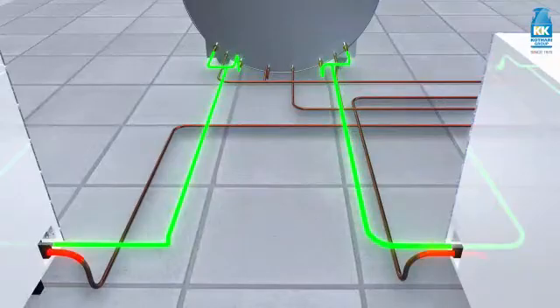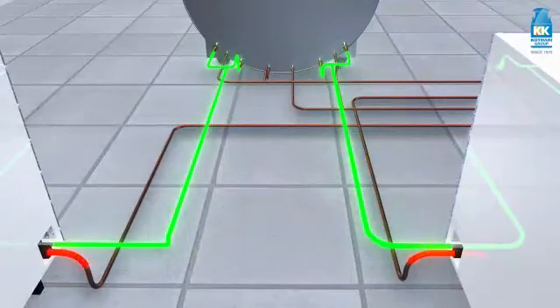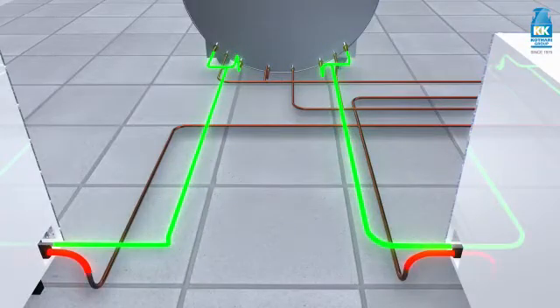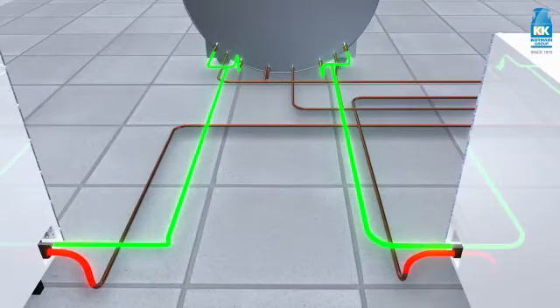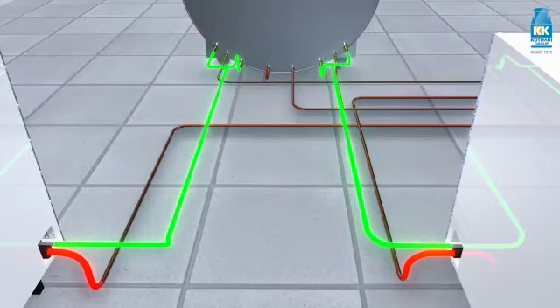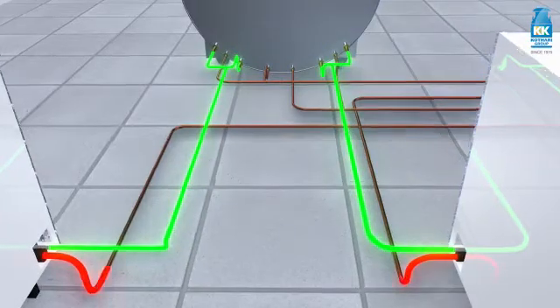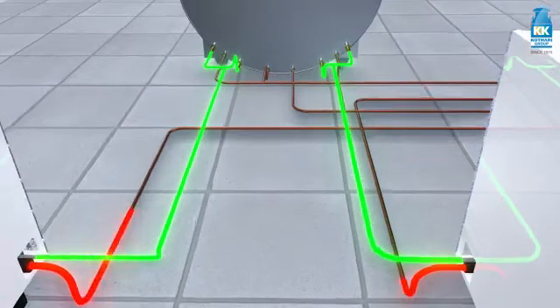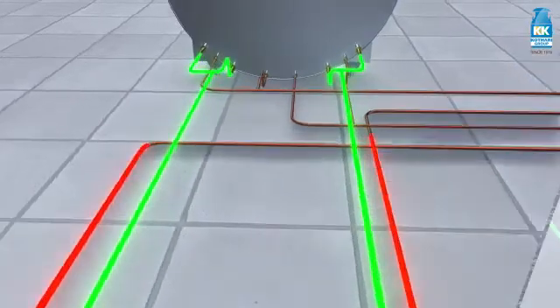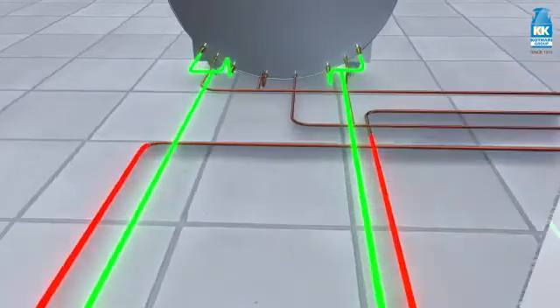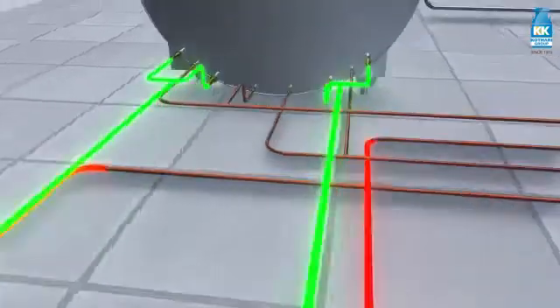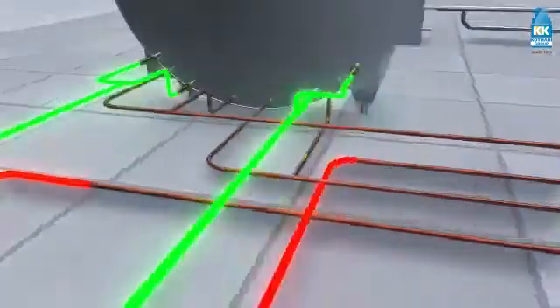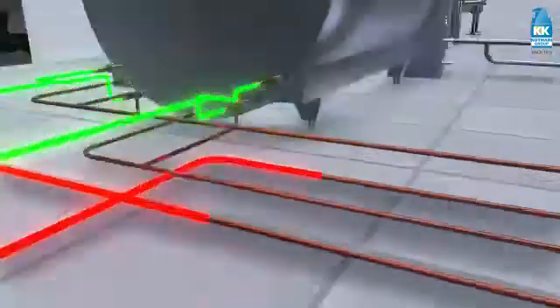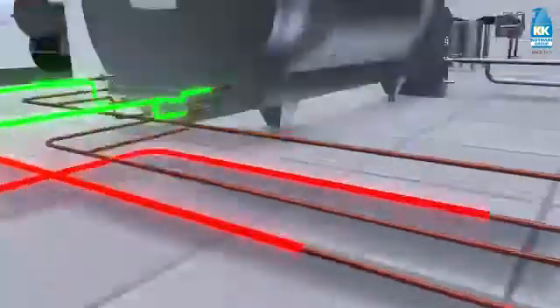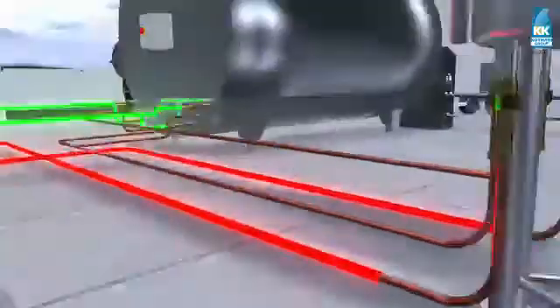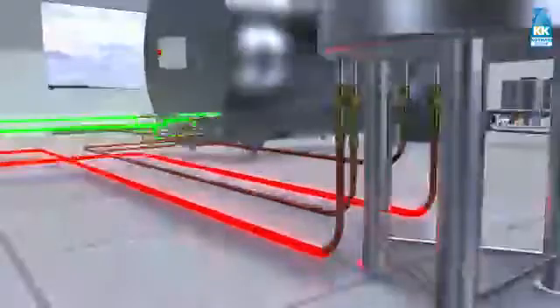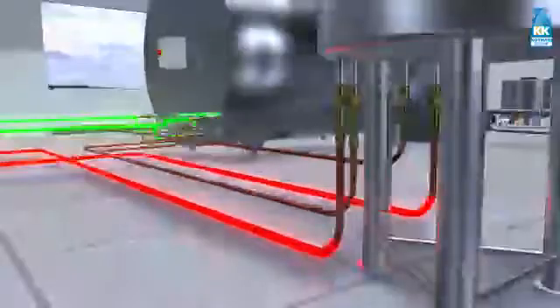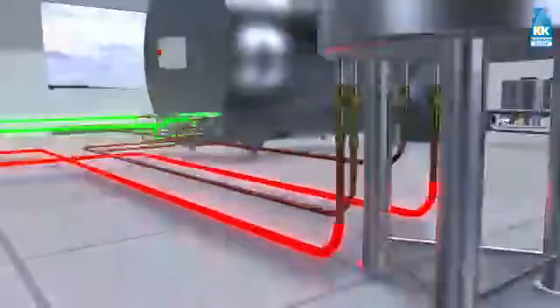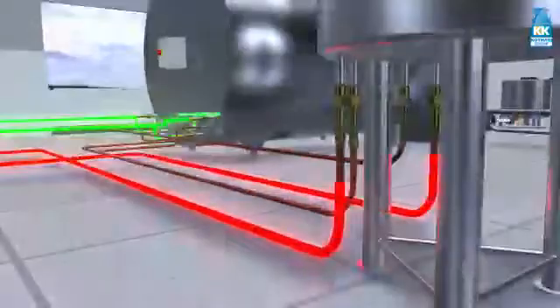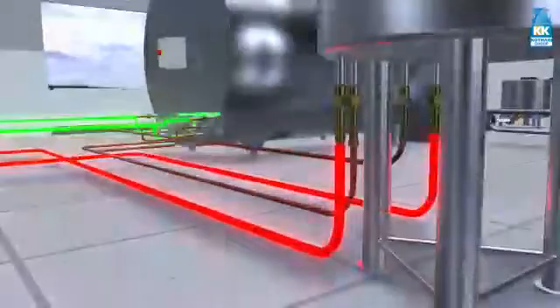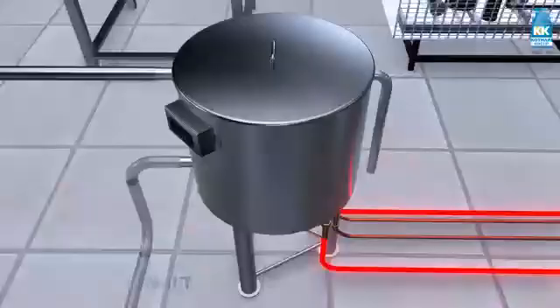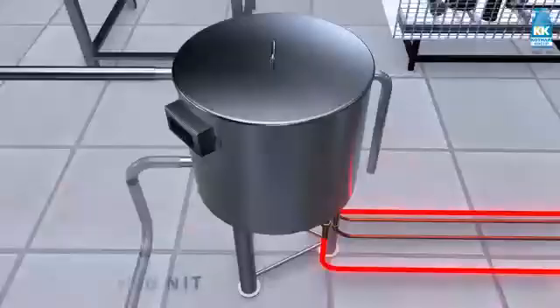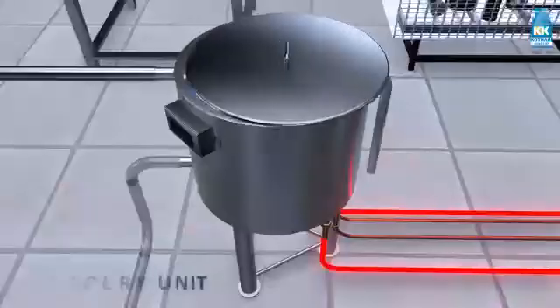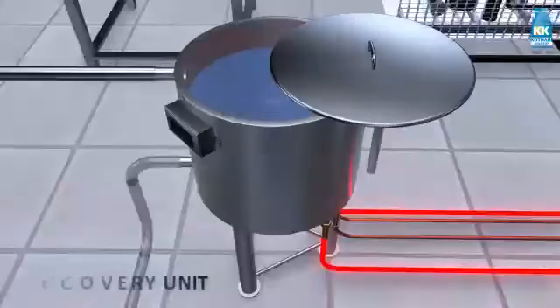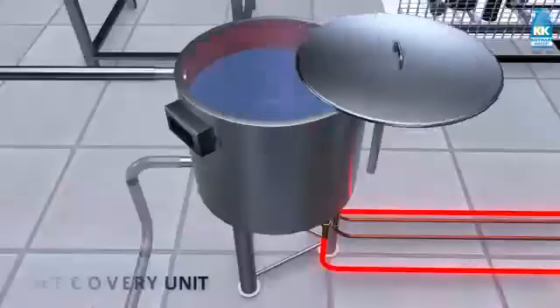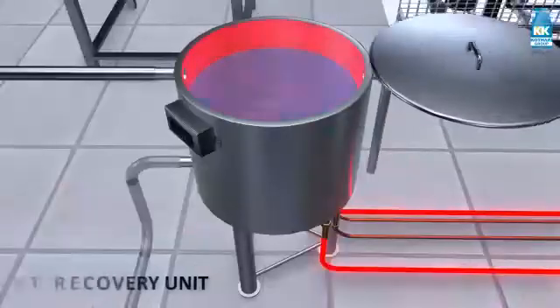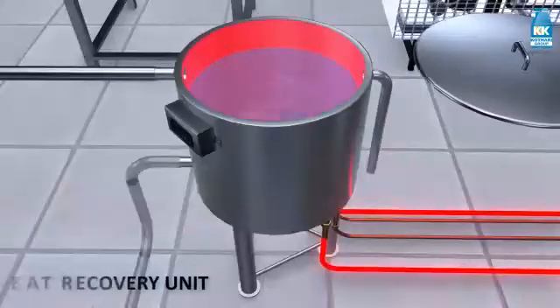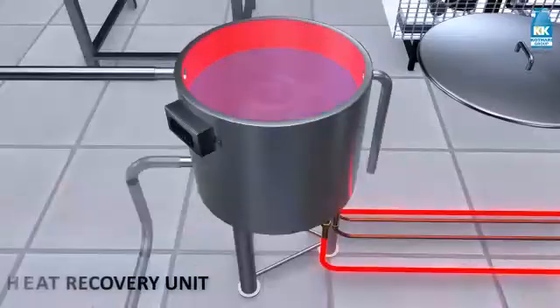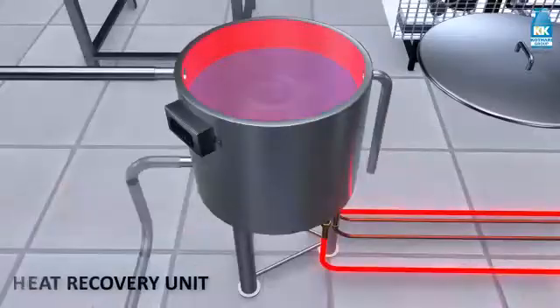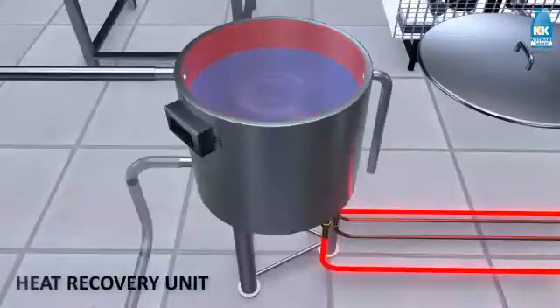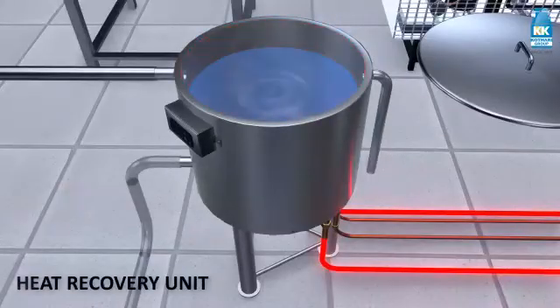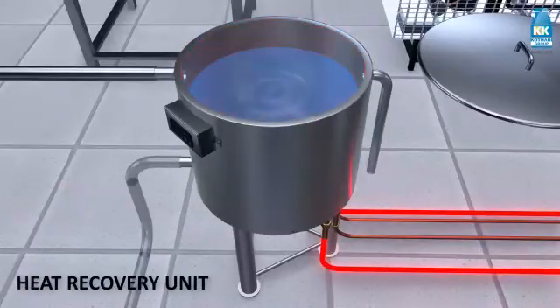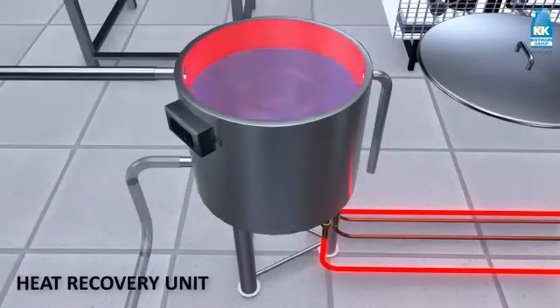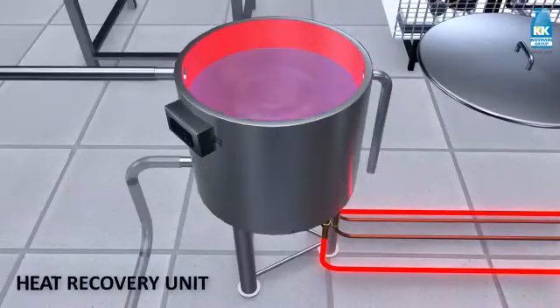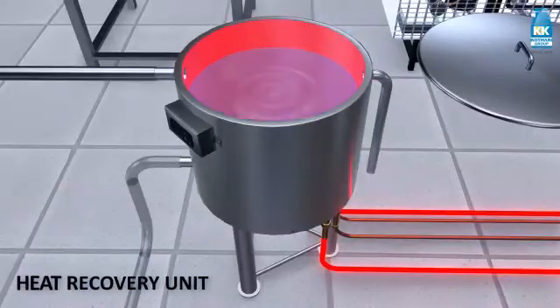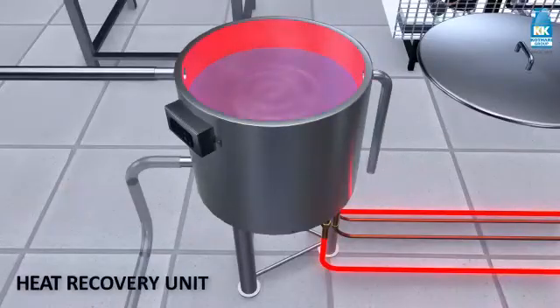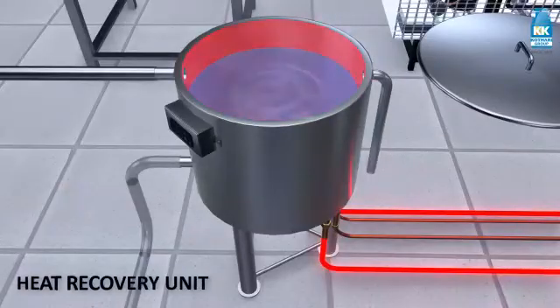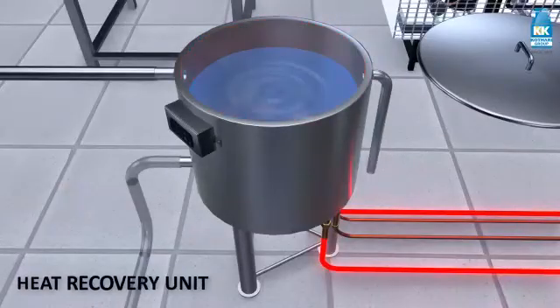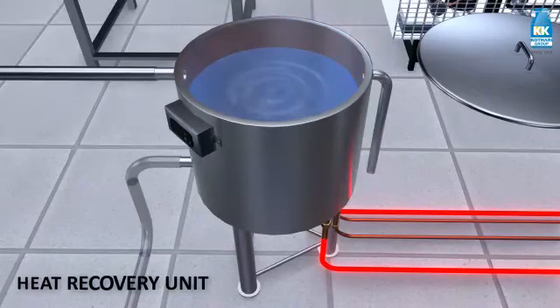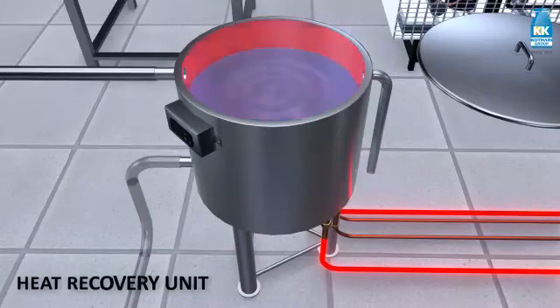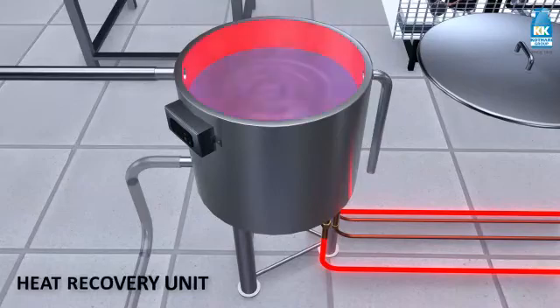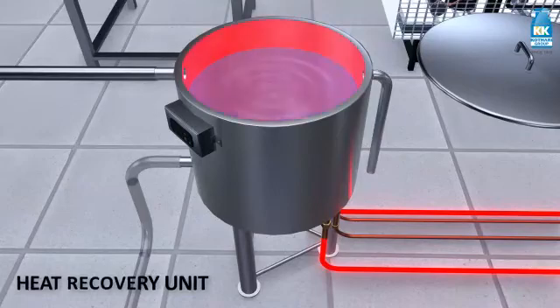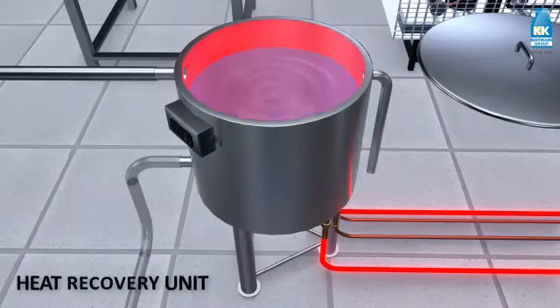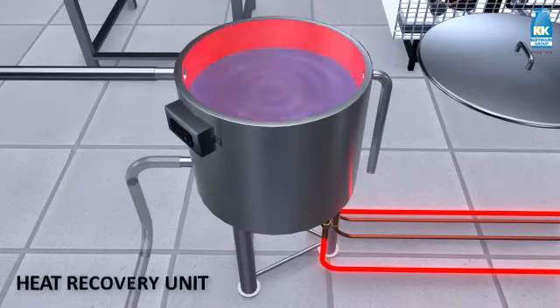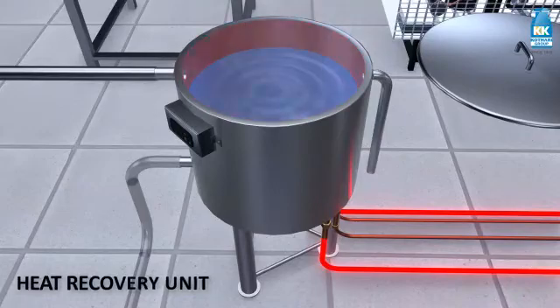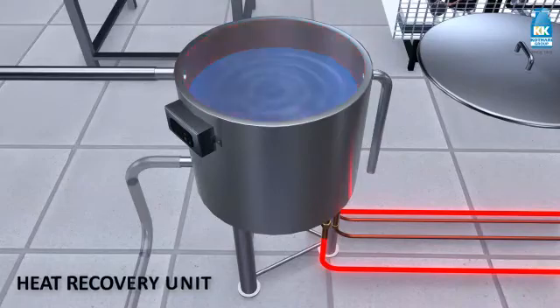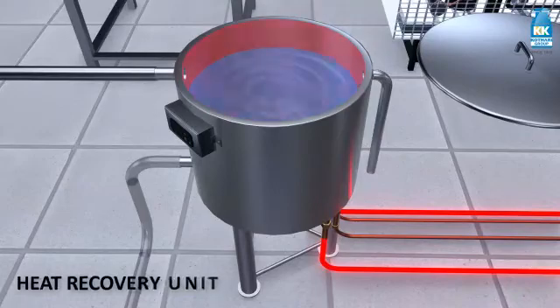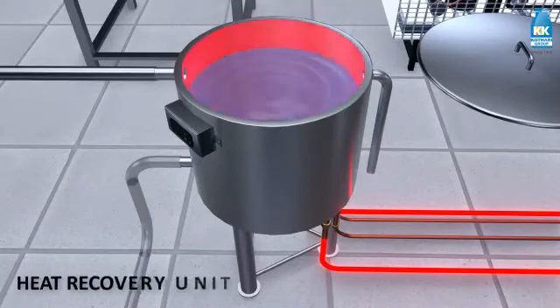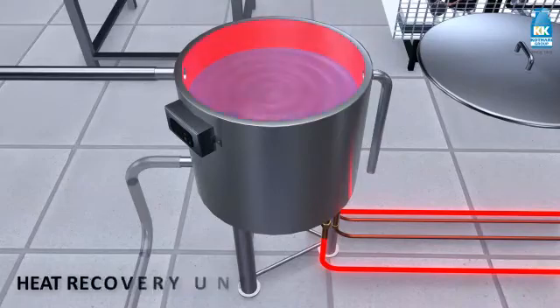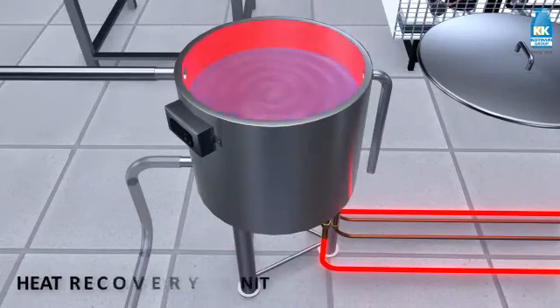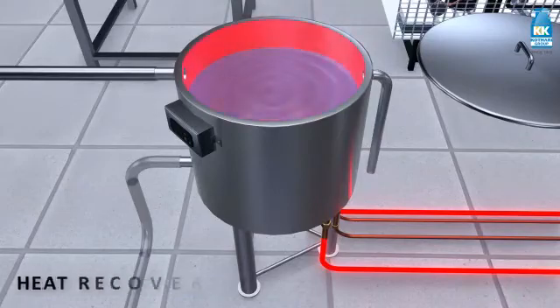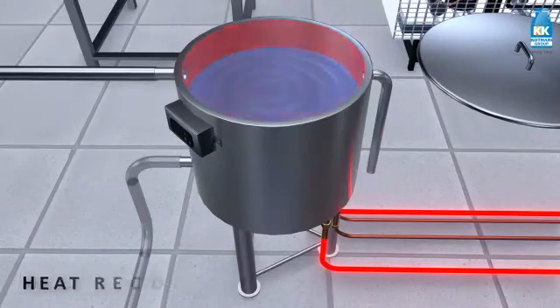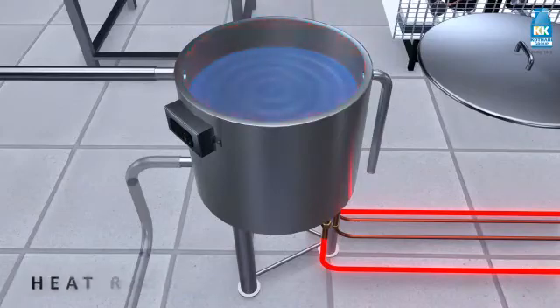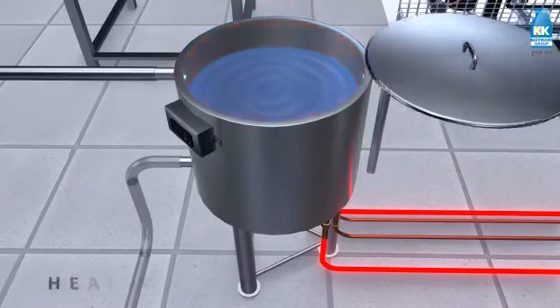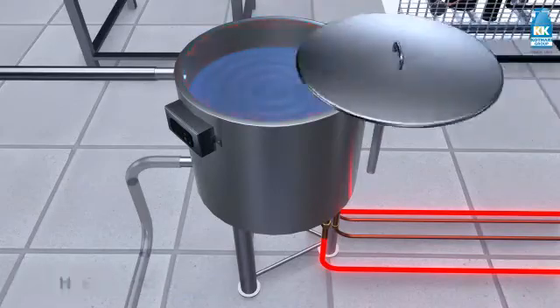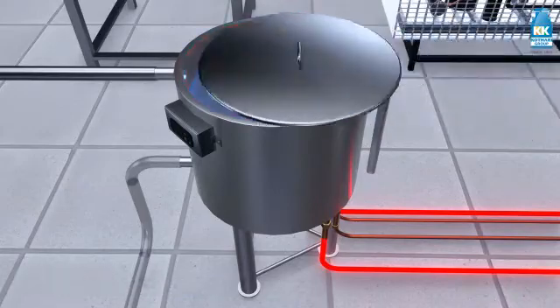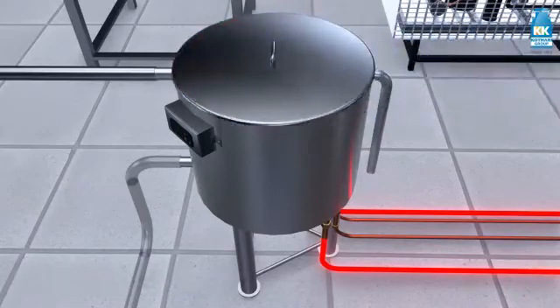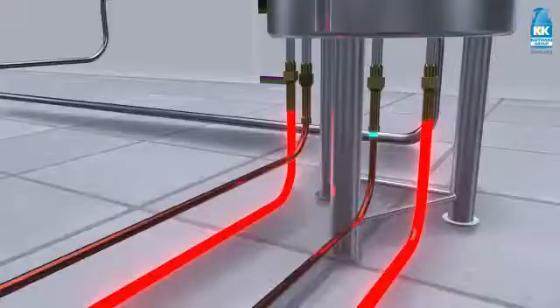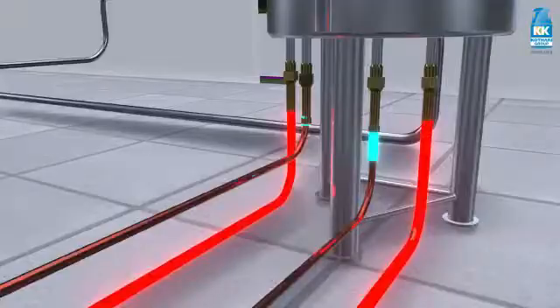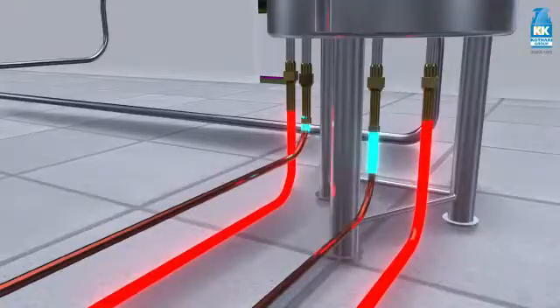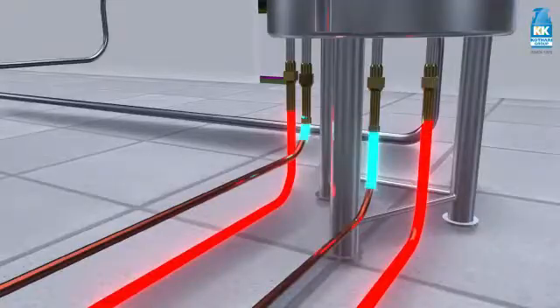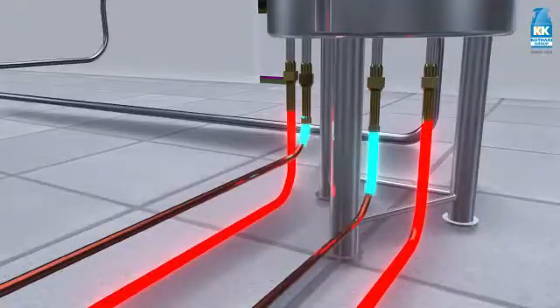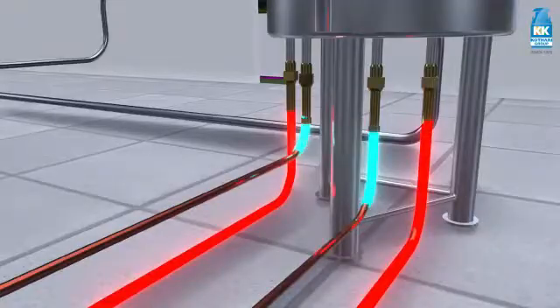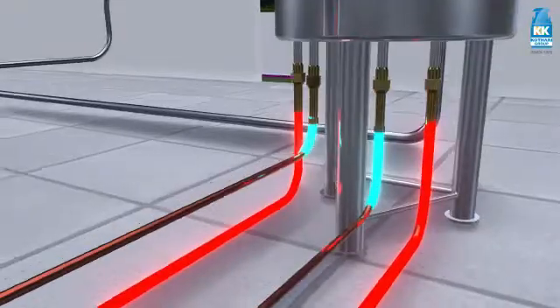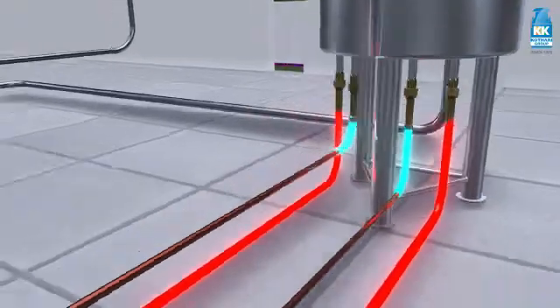While milk is getting cooled, the heat recovery unit simultaneously heats water at zero cost, which can be used for CIP (clean-in-place).